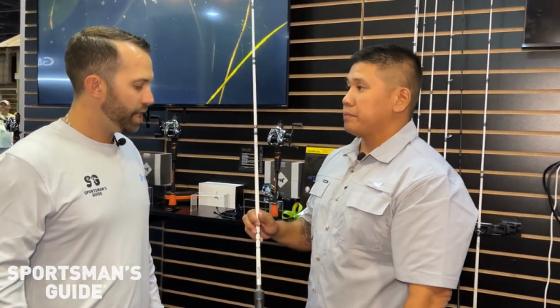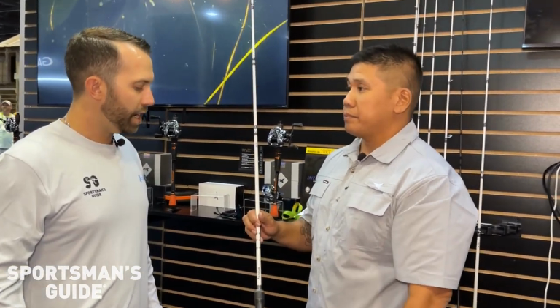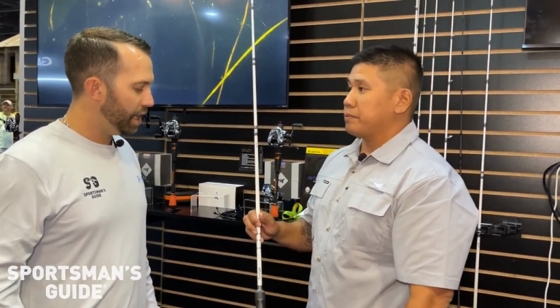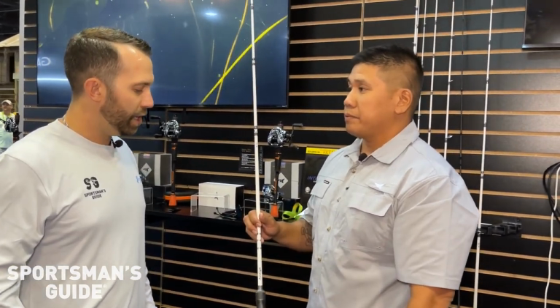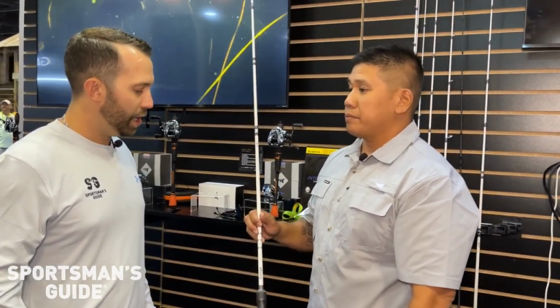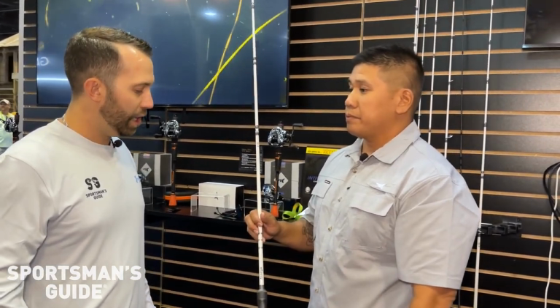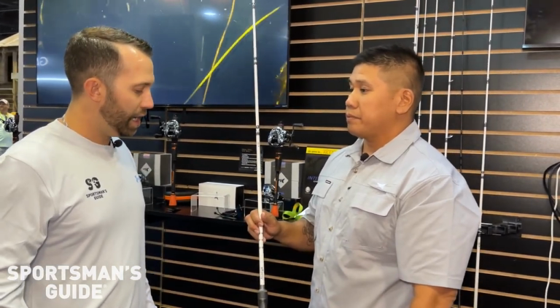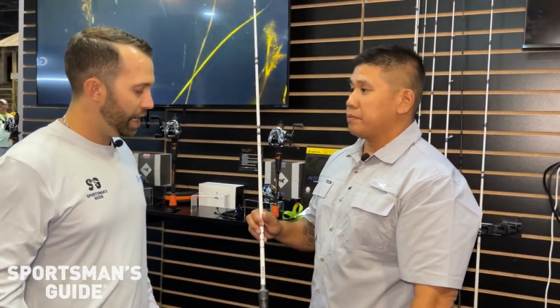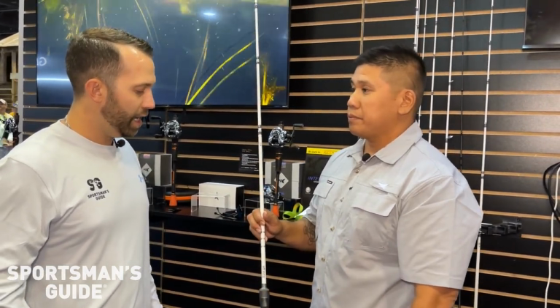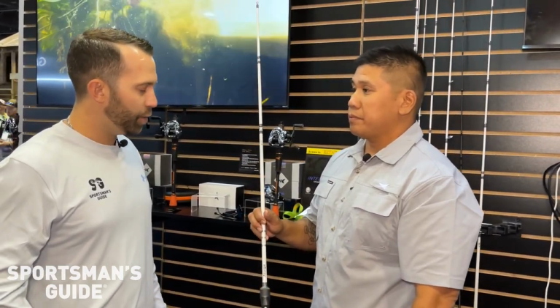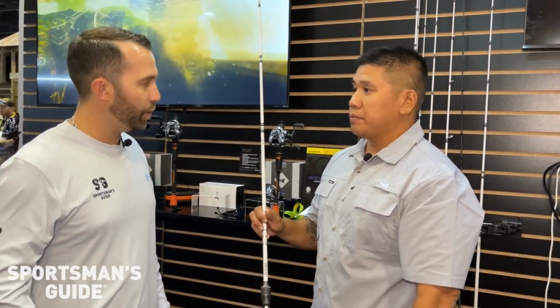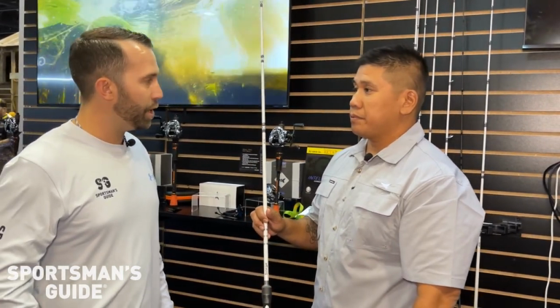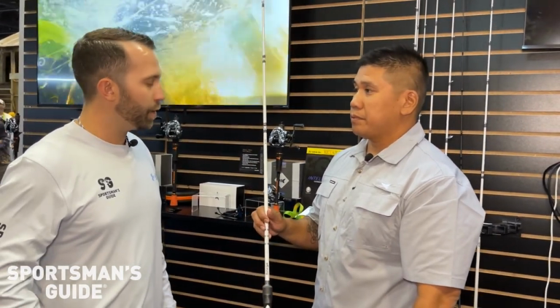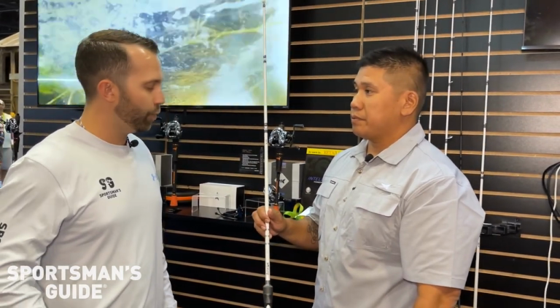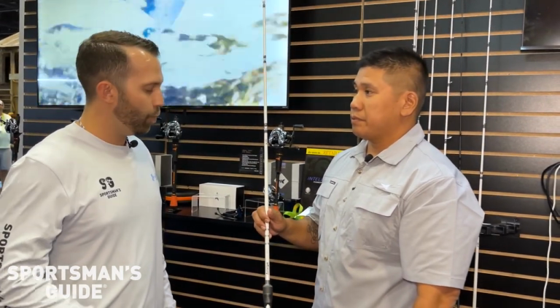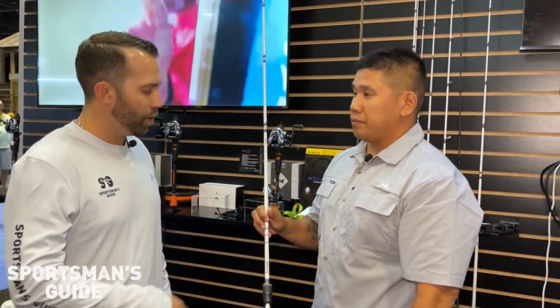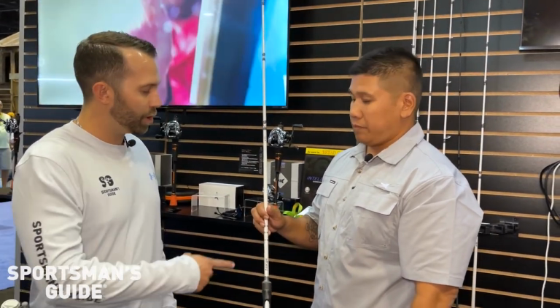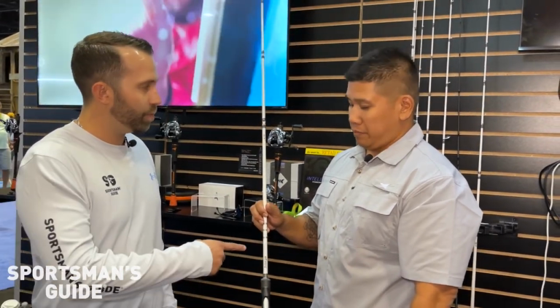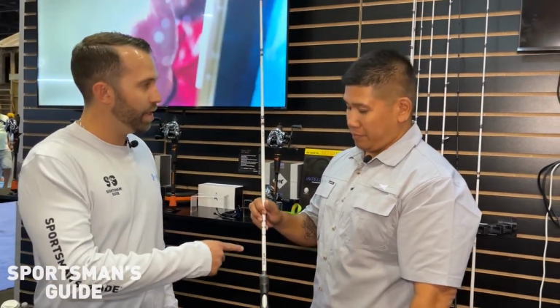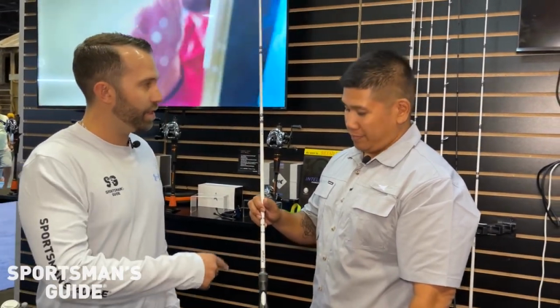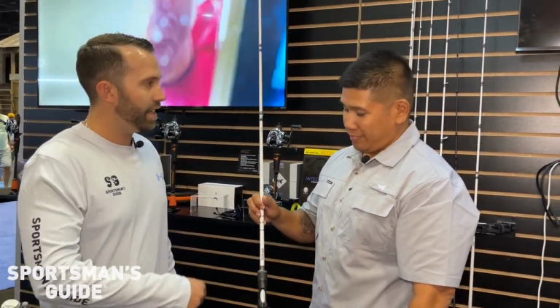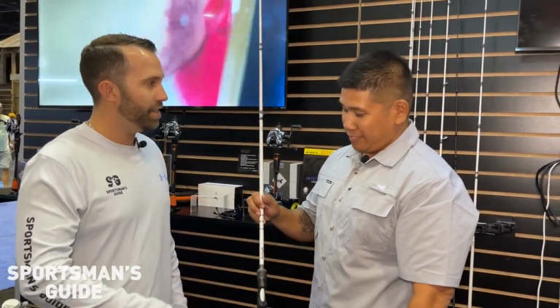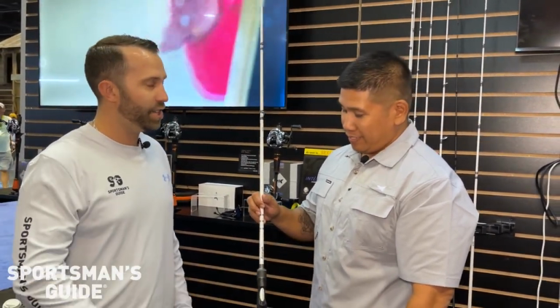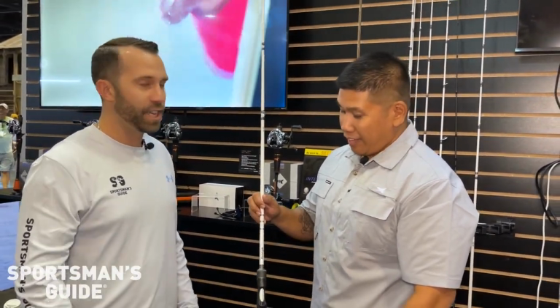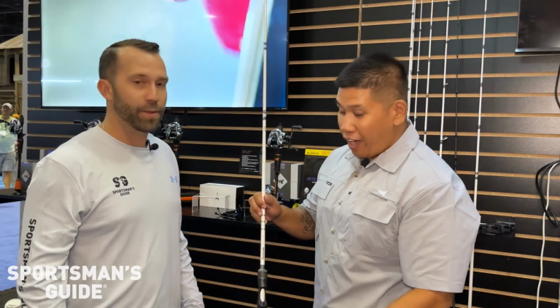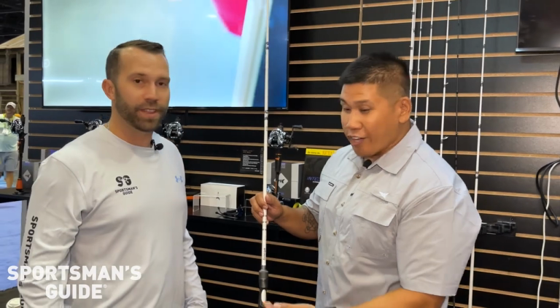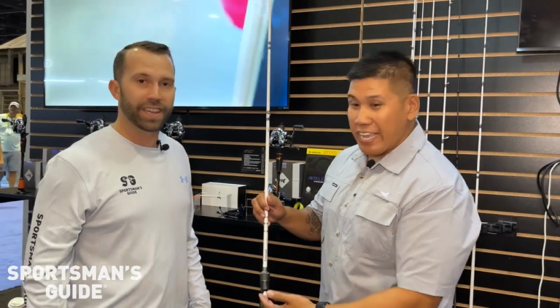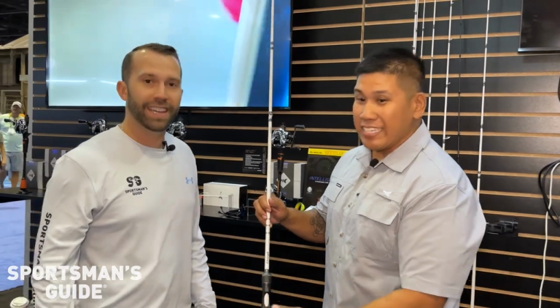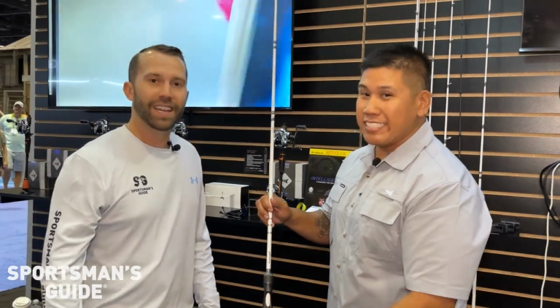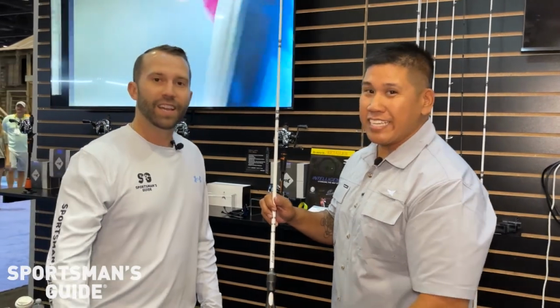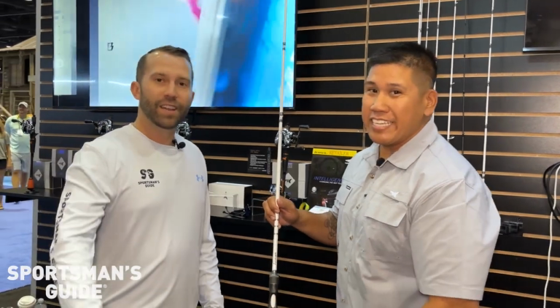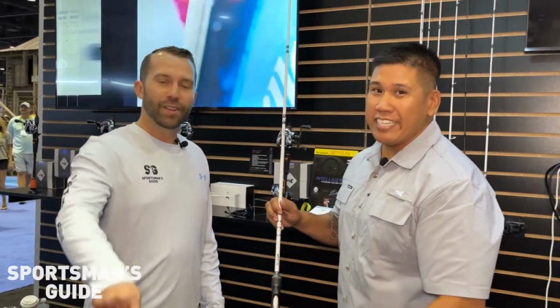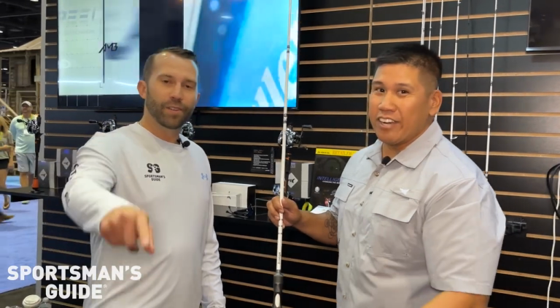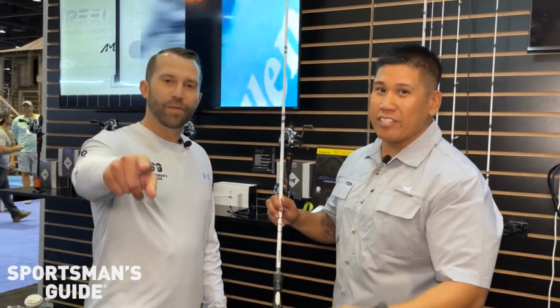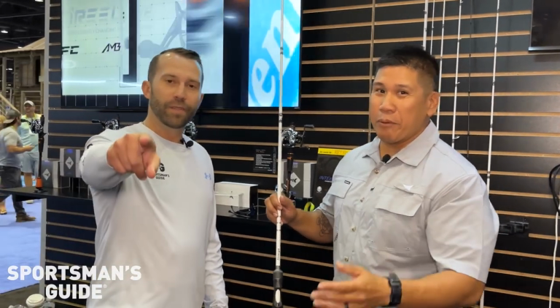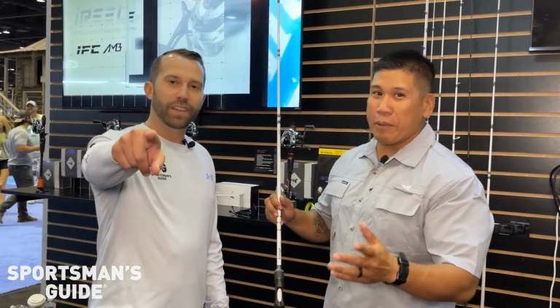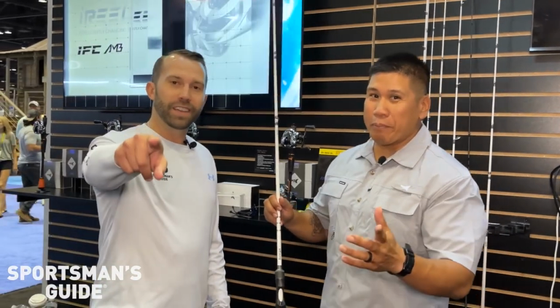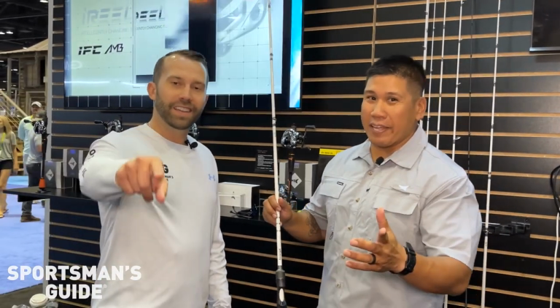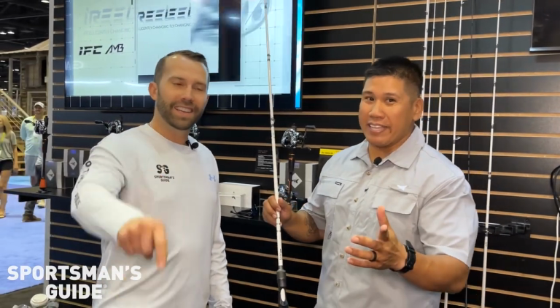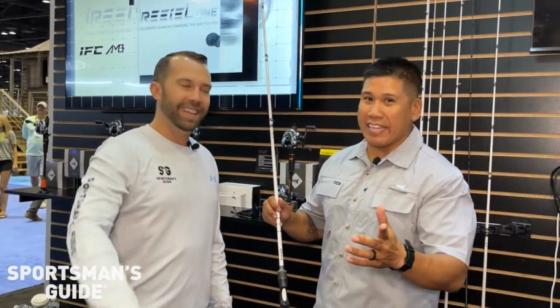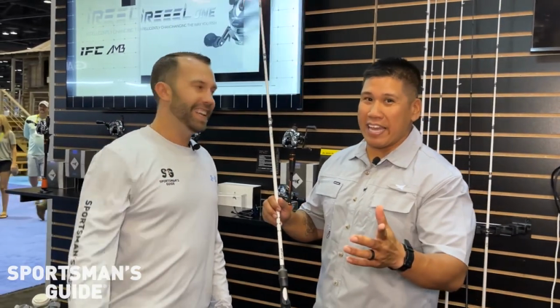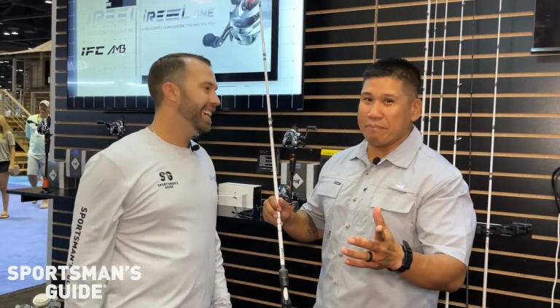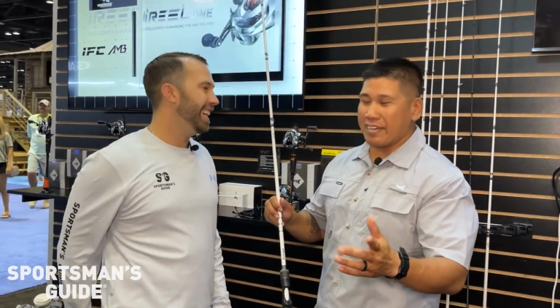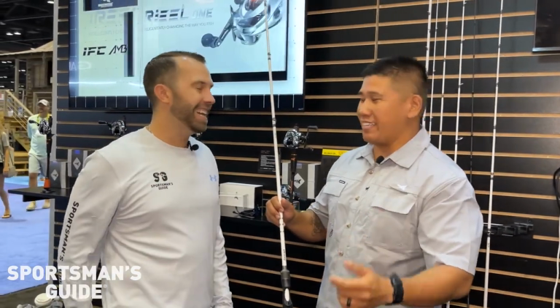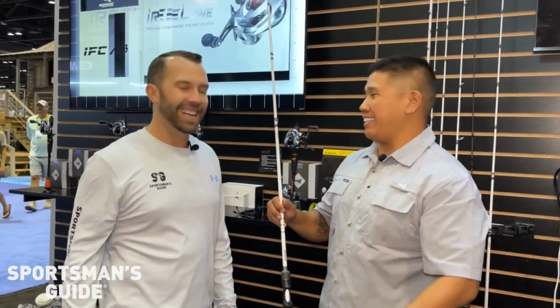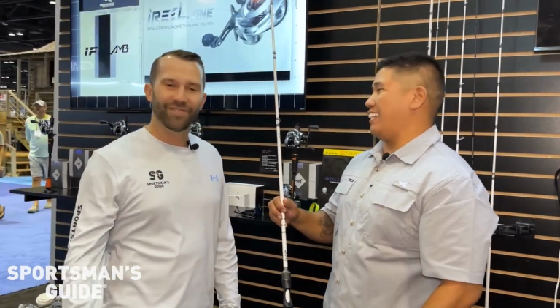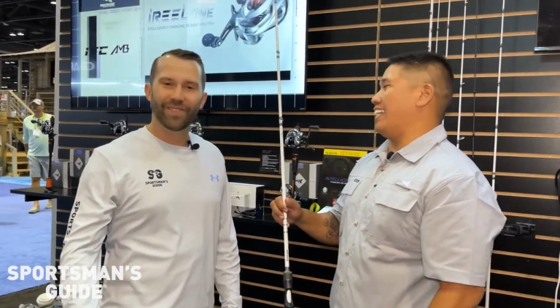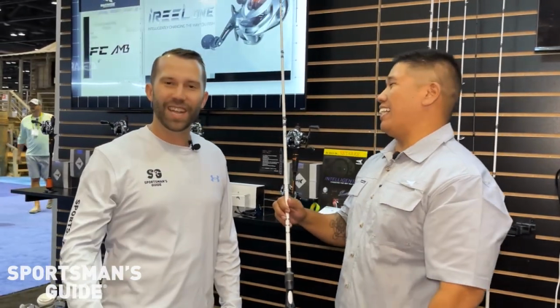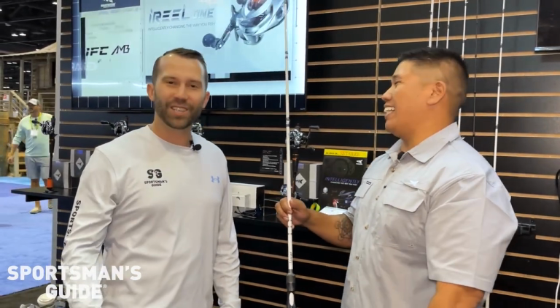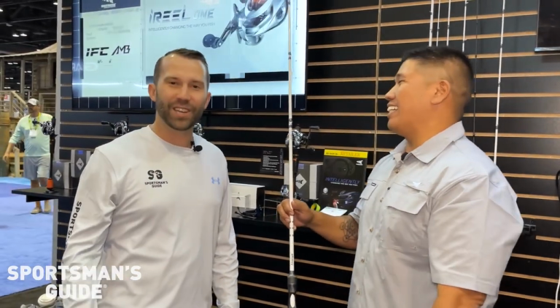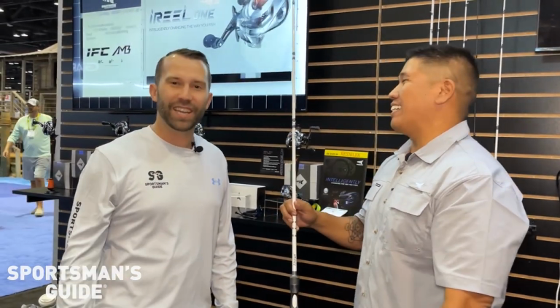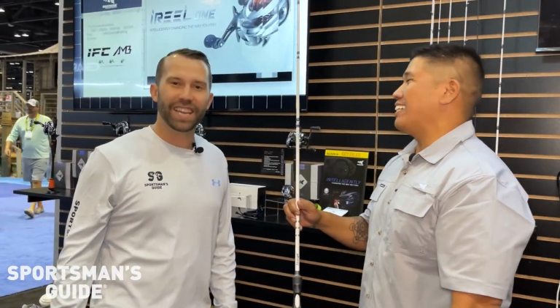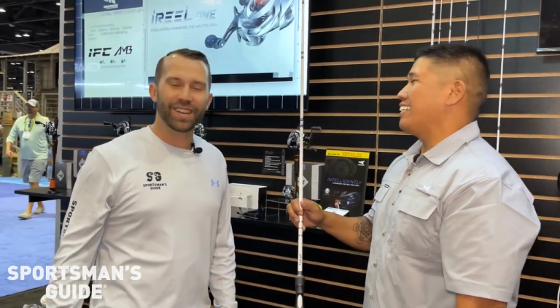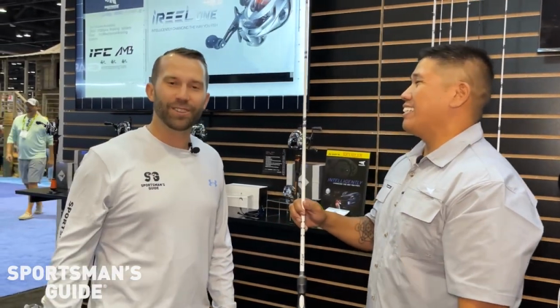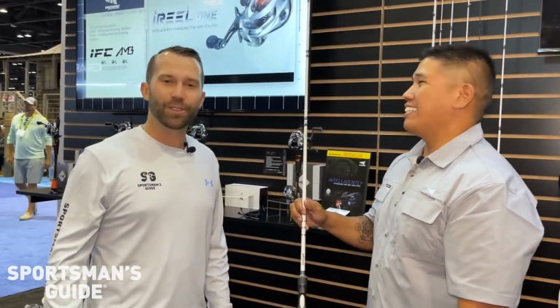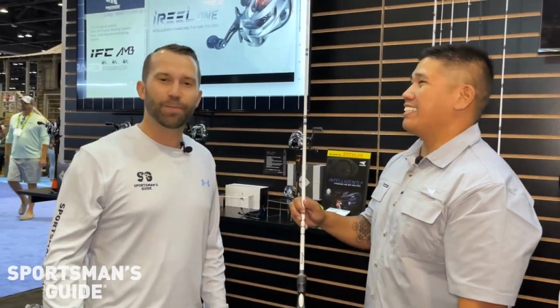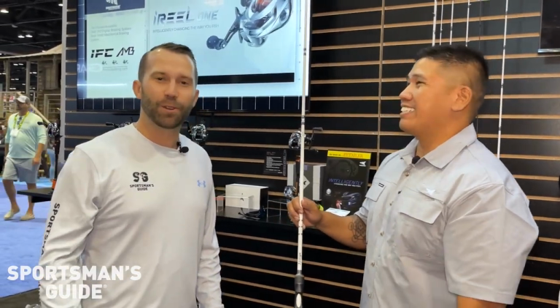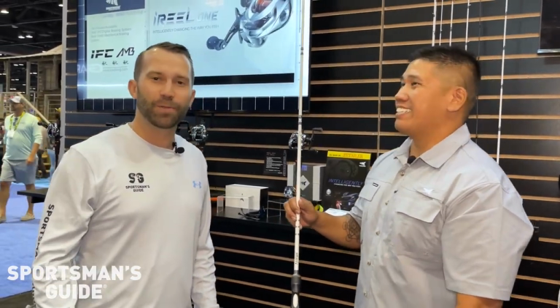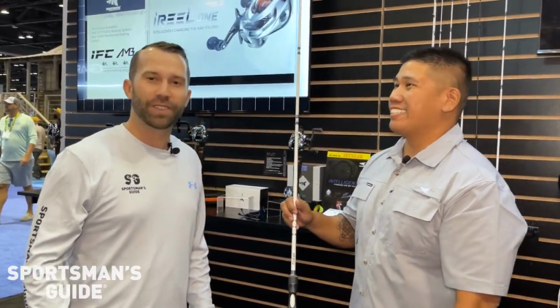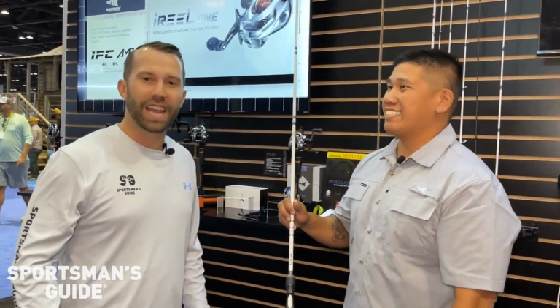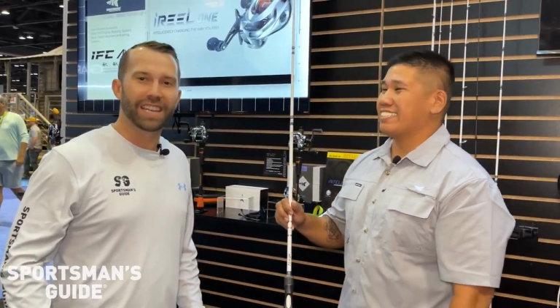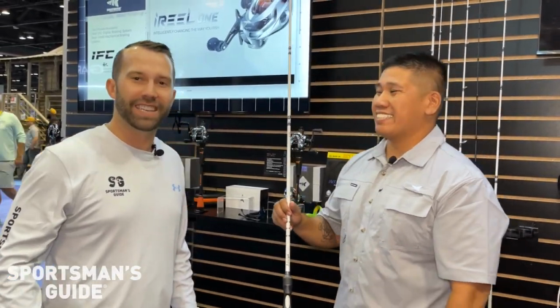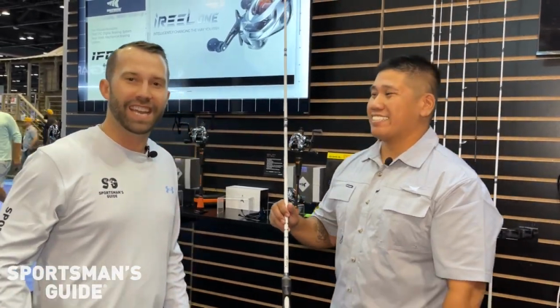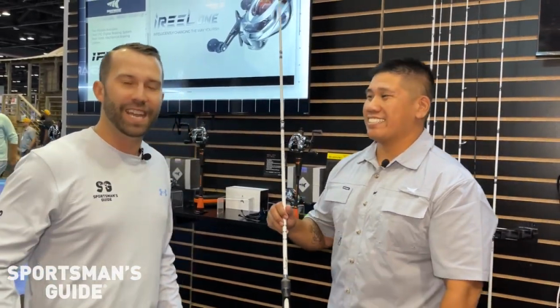Taking a little inspiration from Will Smith — Gettin' Jiggy! Don't be playing that. Make sure to get yours with Sportsman's Guide today.